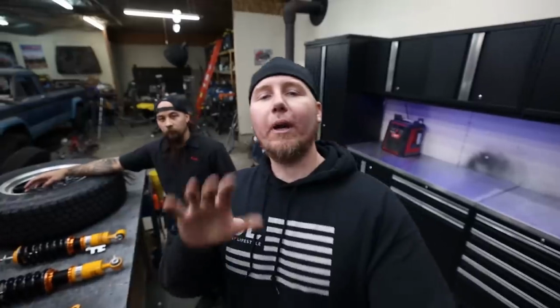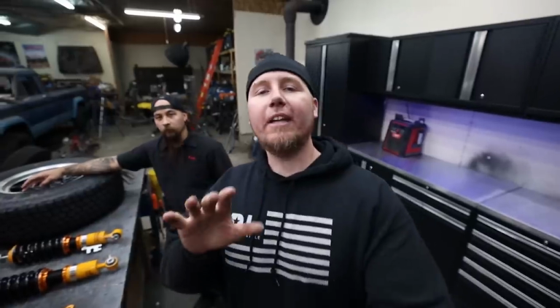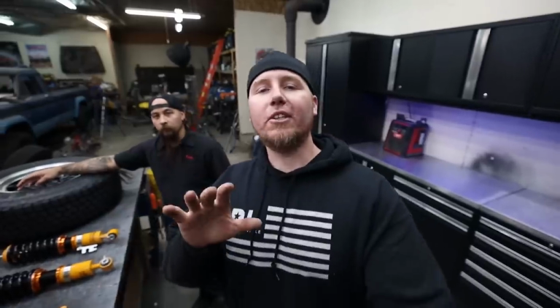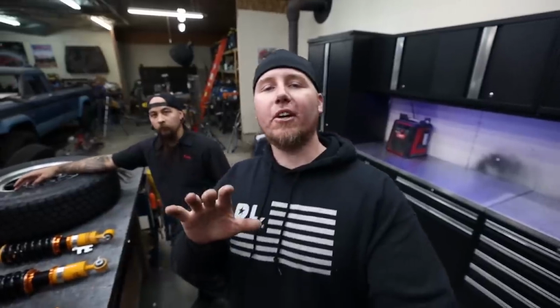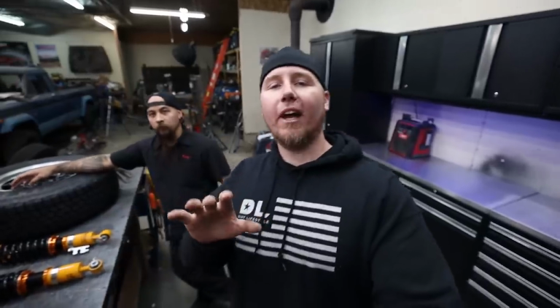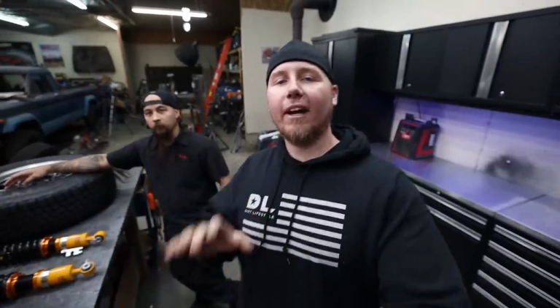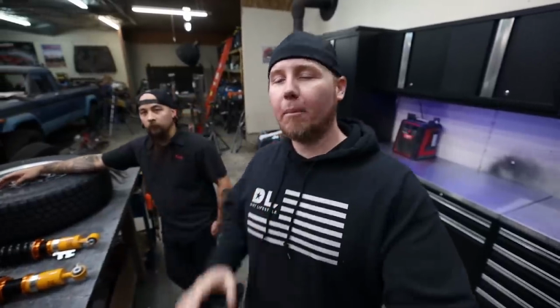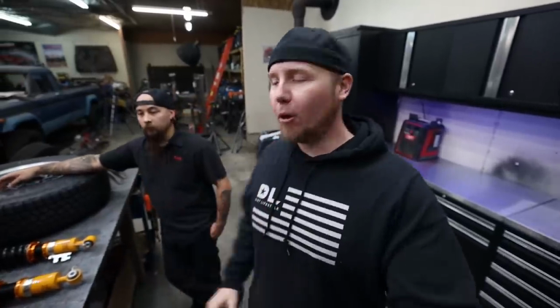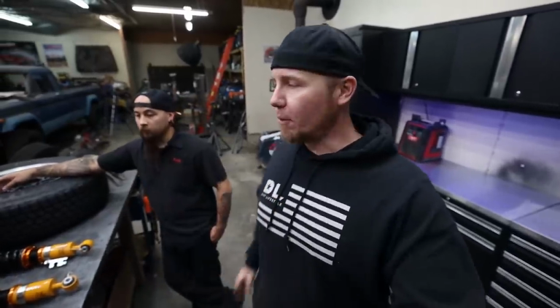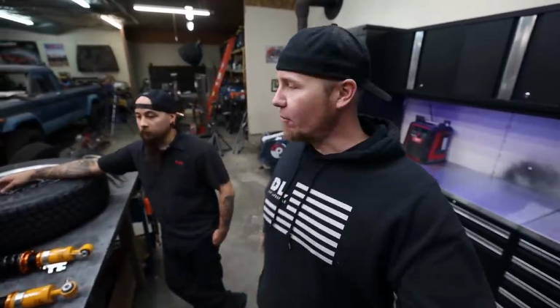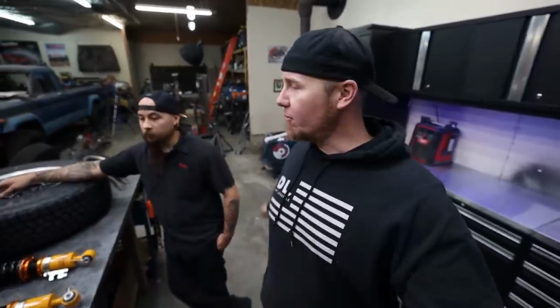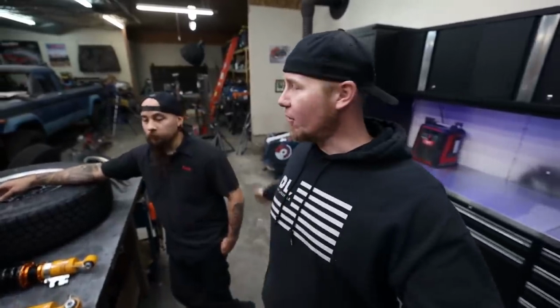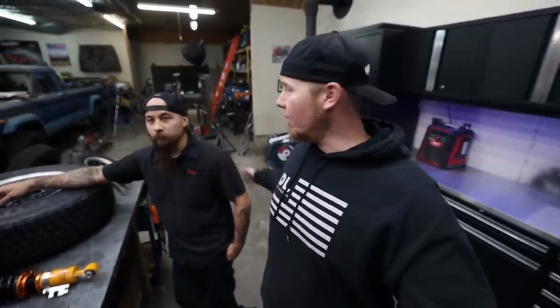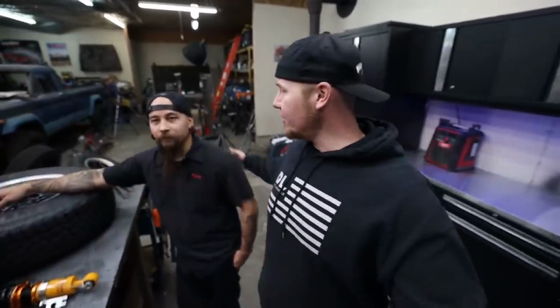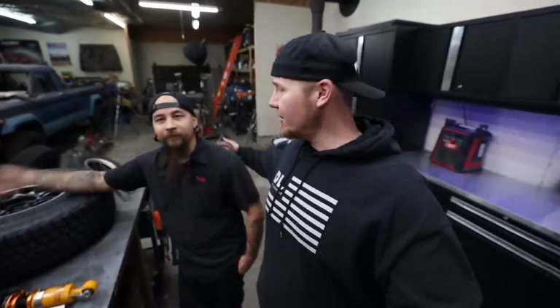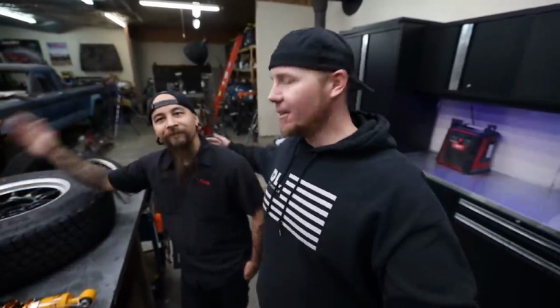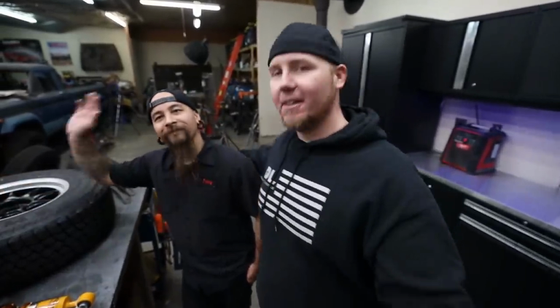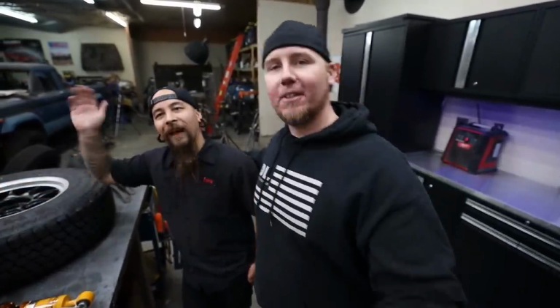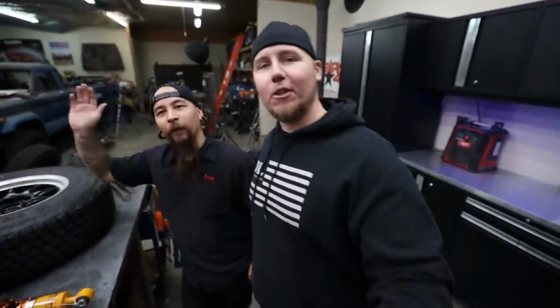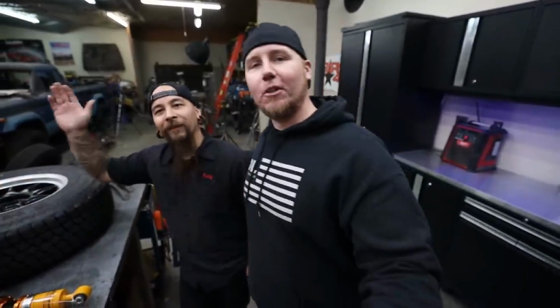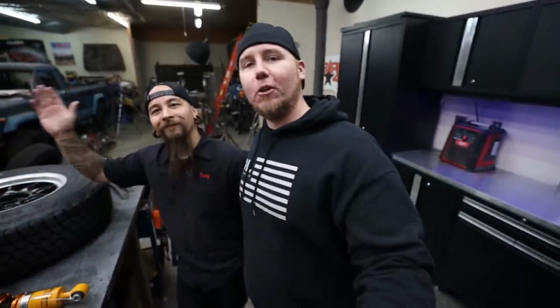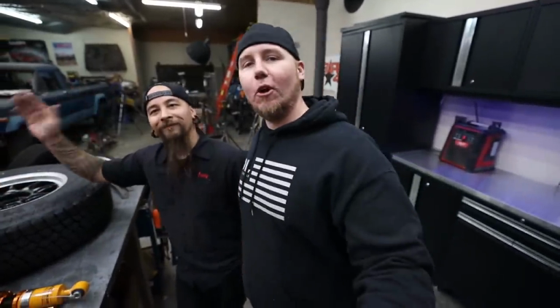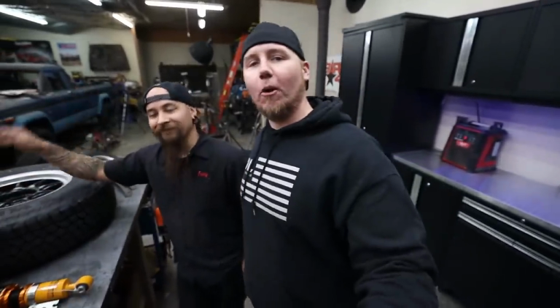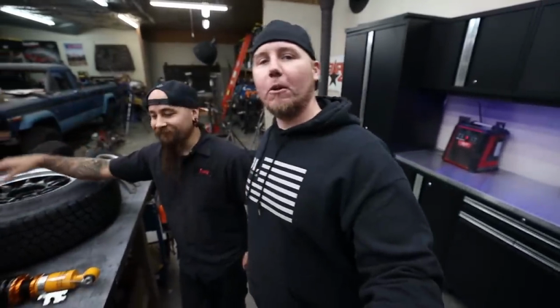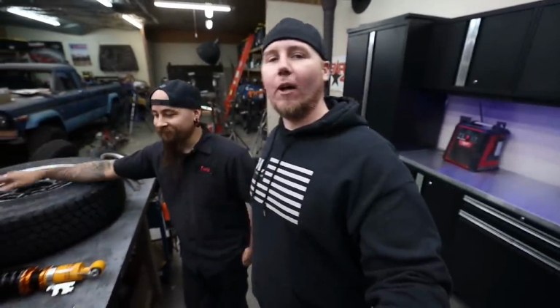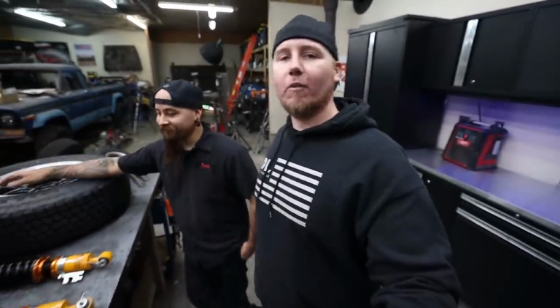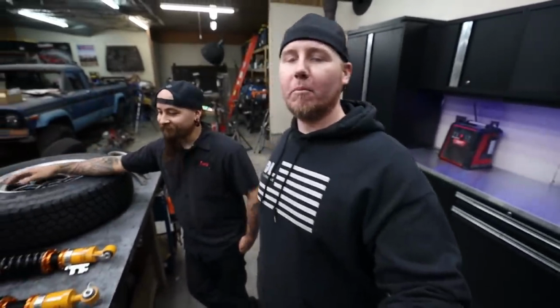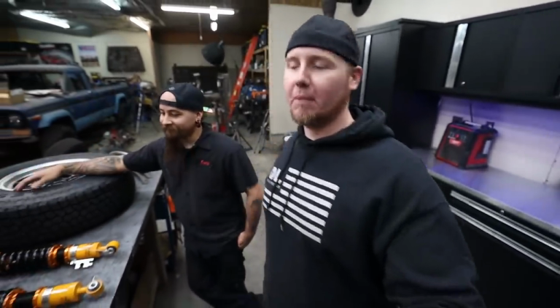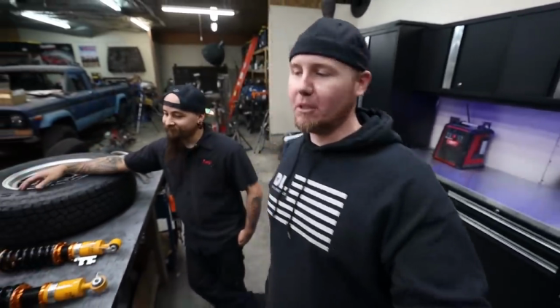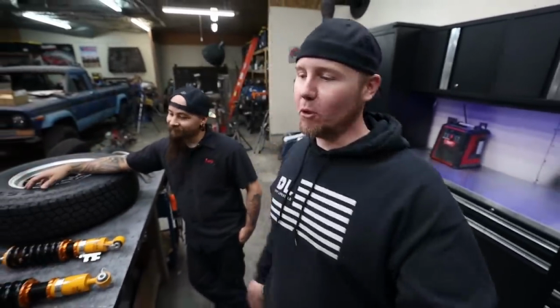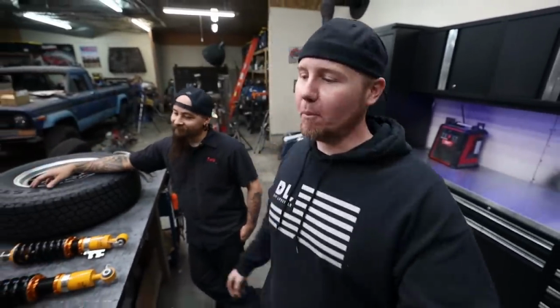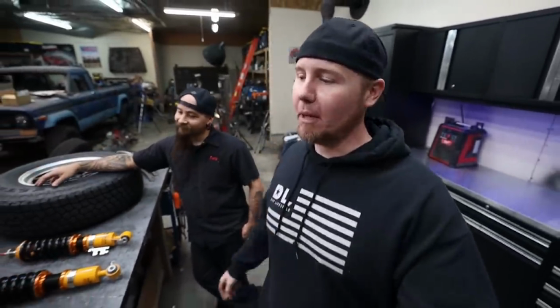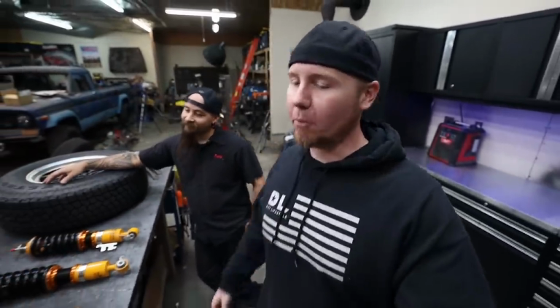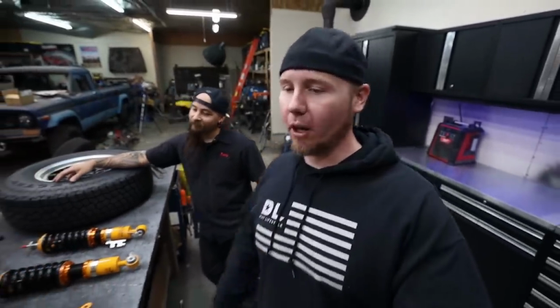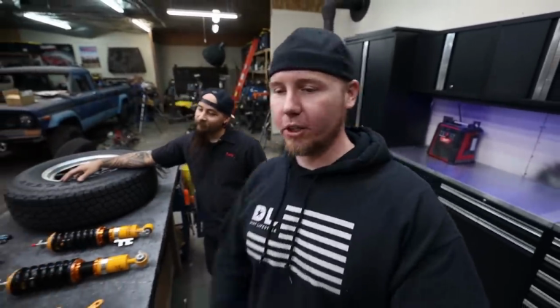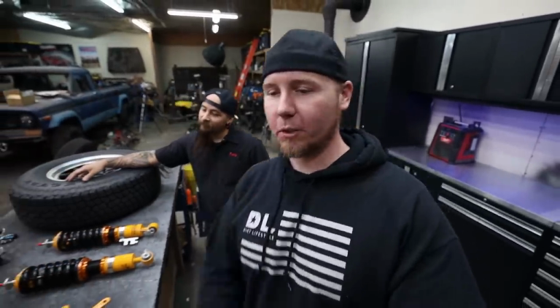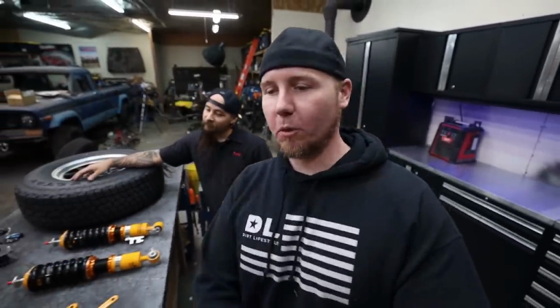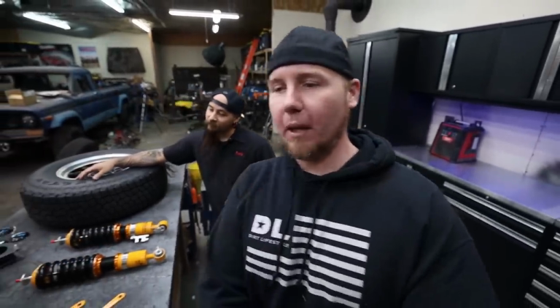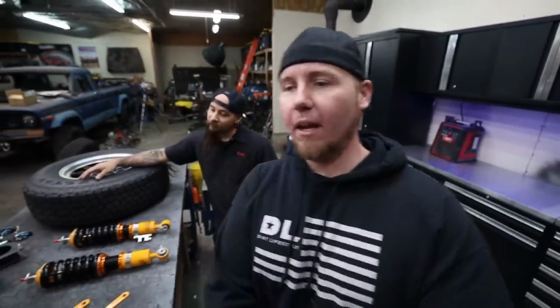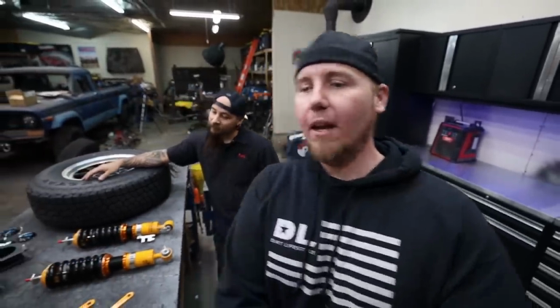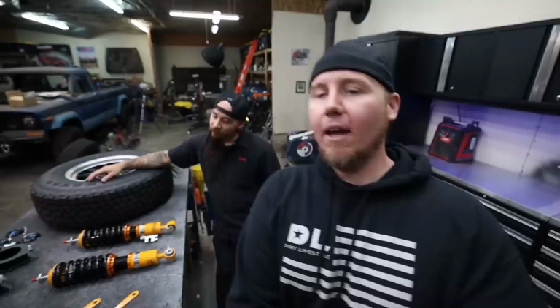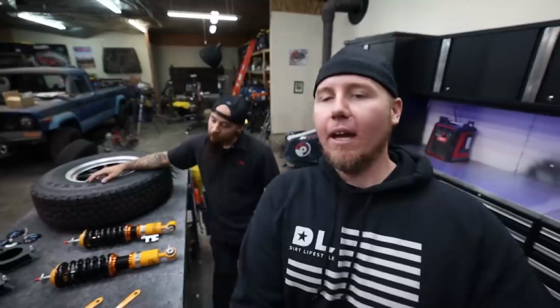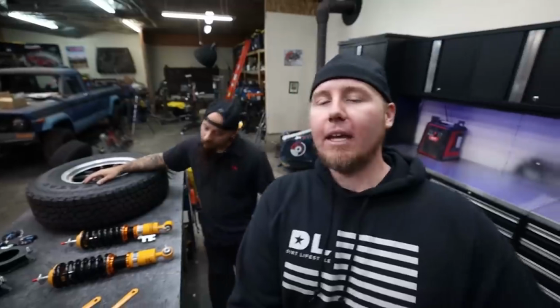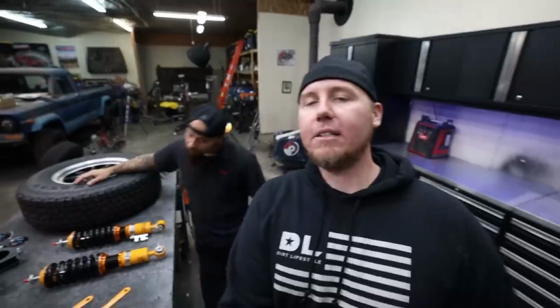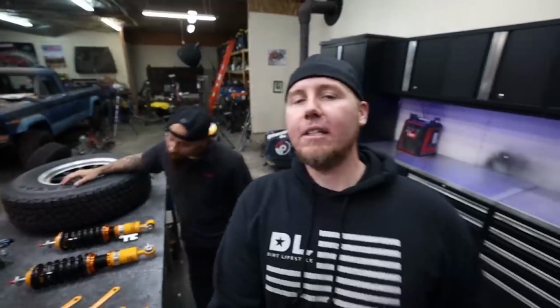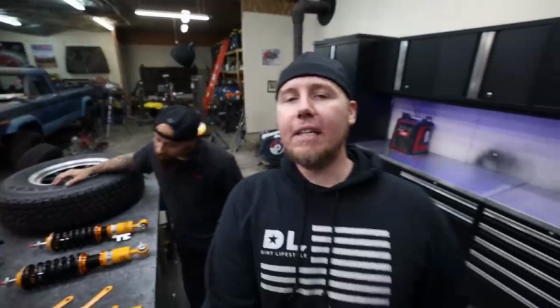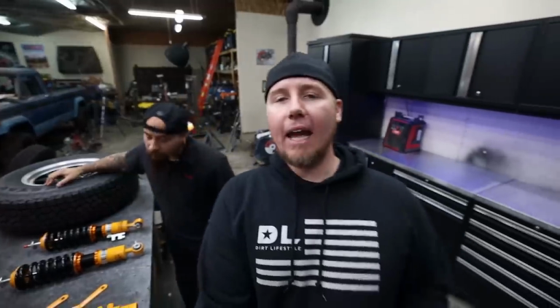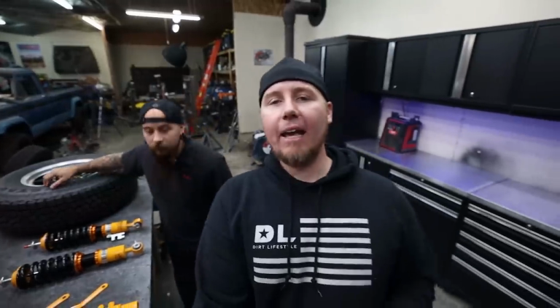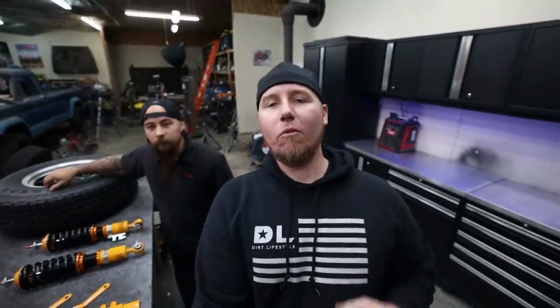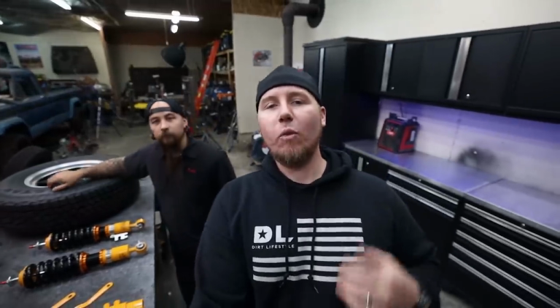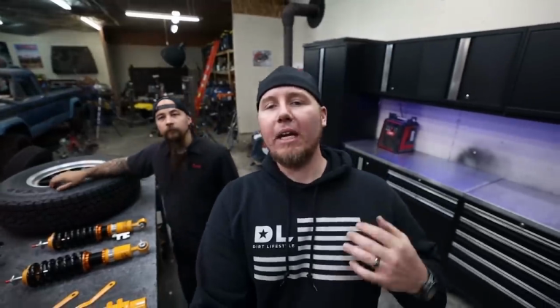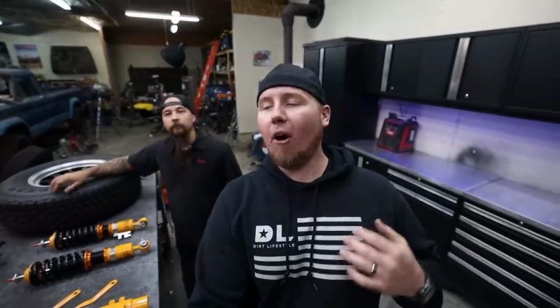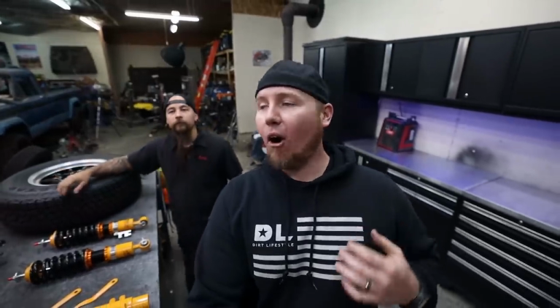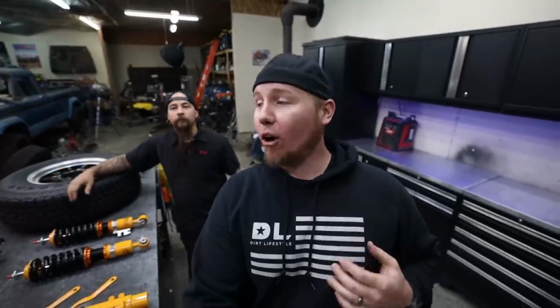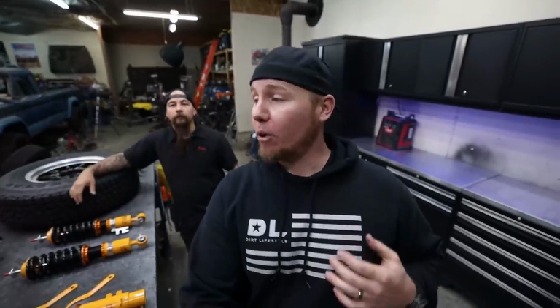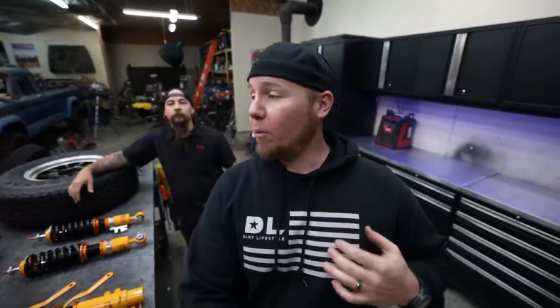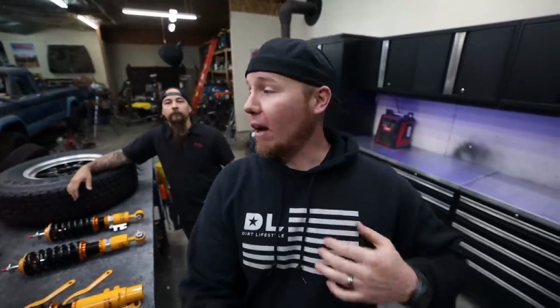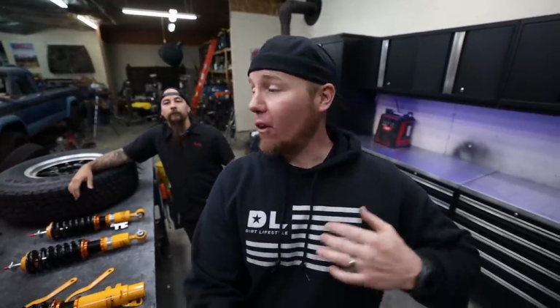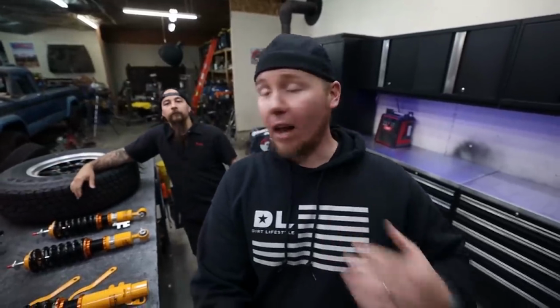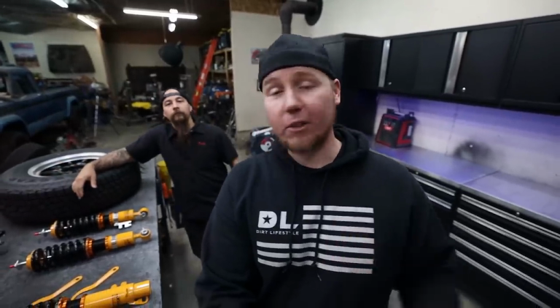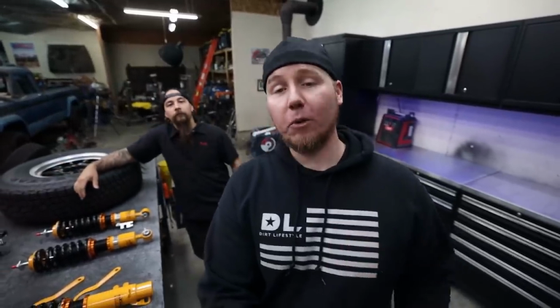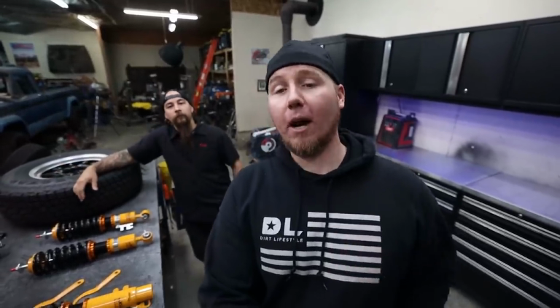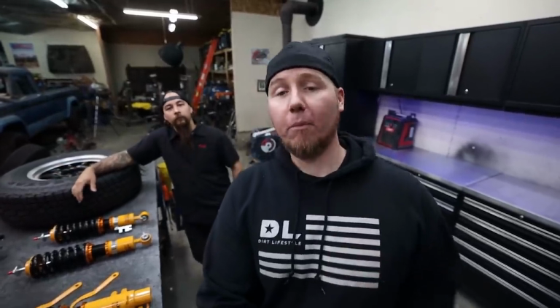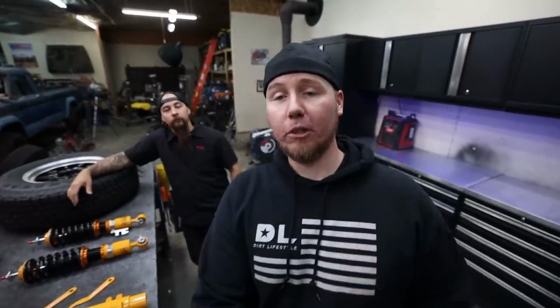Greetings internet! I'm here with my friend Franz. Howdy. You know him, you love him. He's doing the mini project with me and today we've got a lot to accomplish.